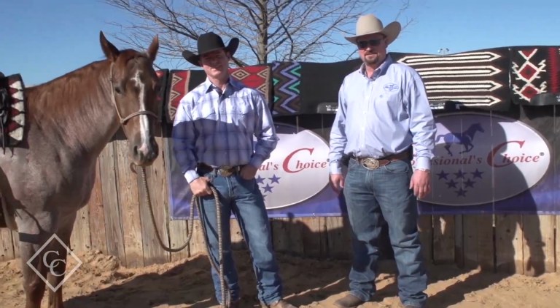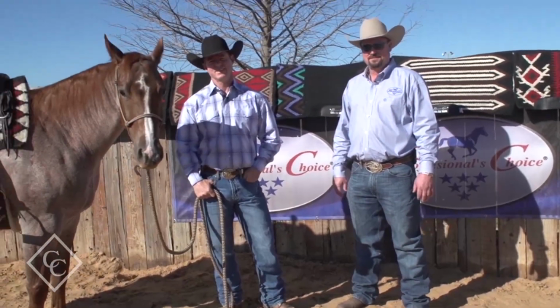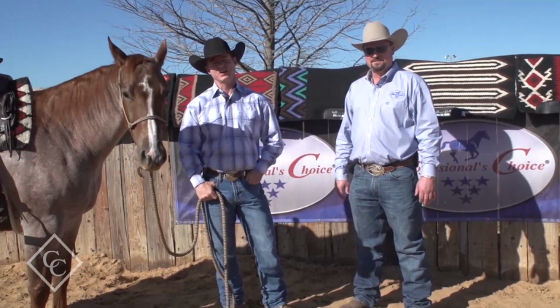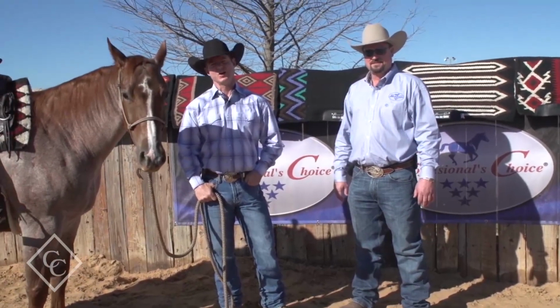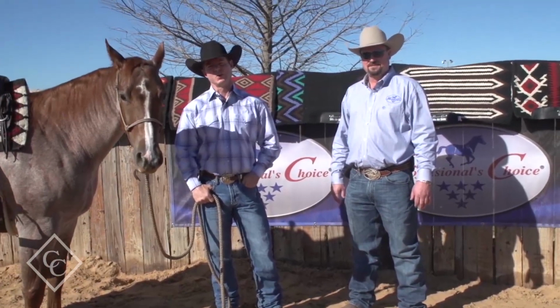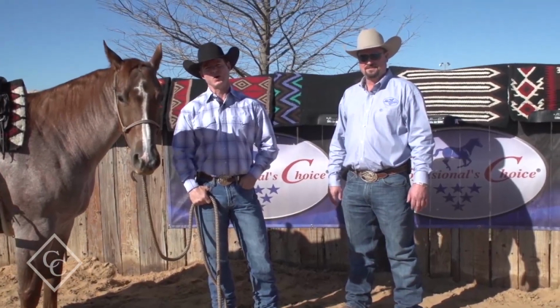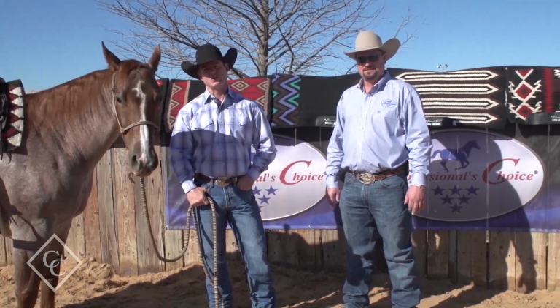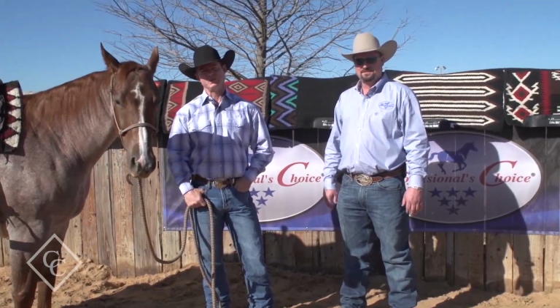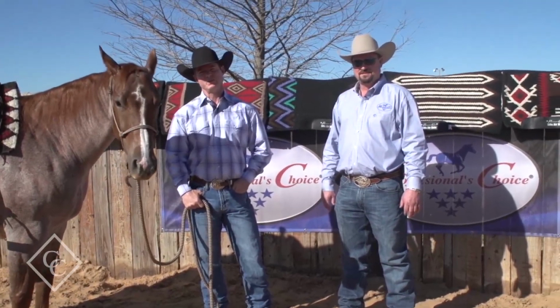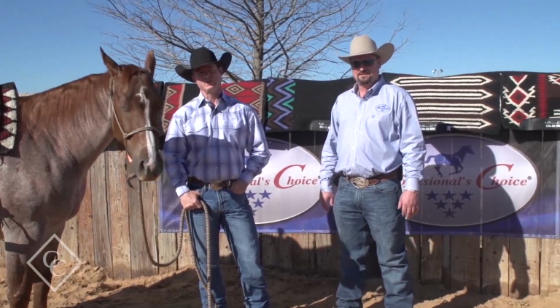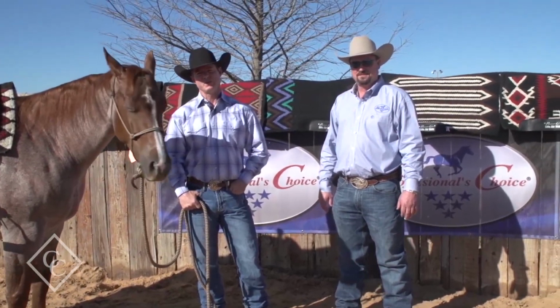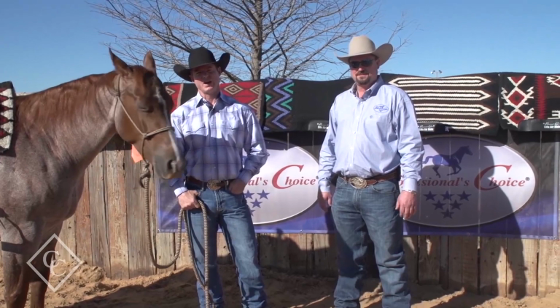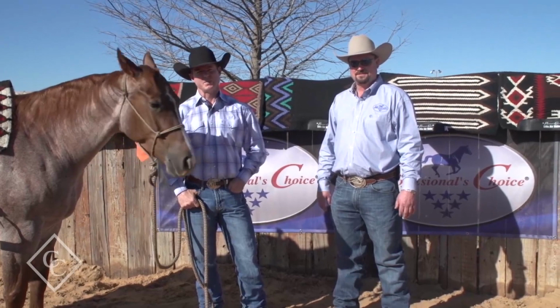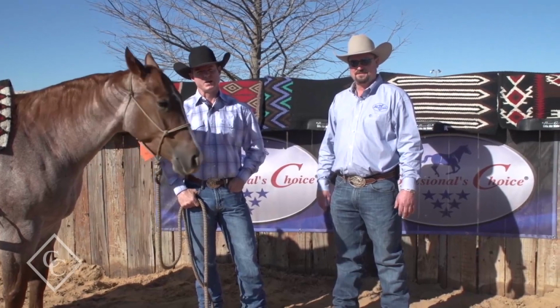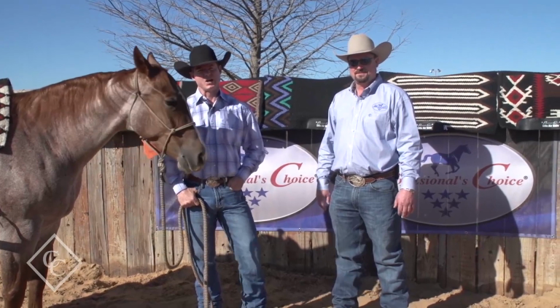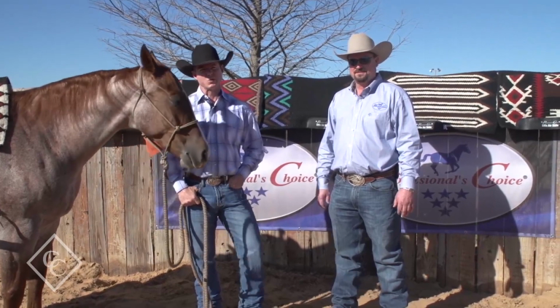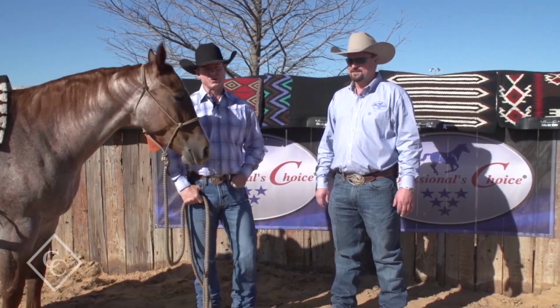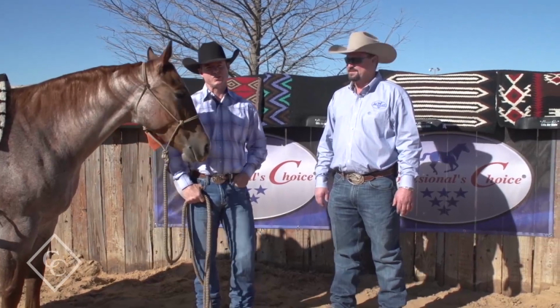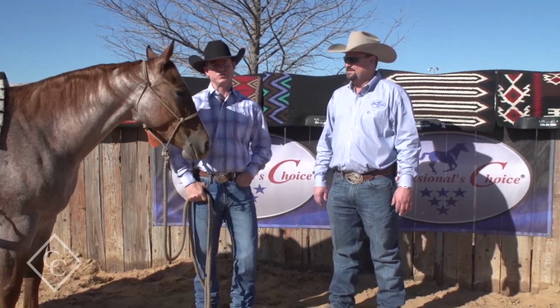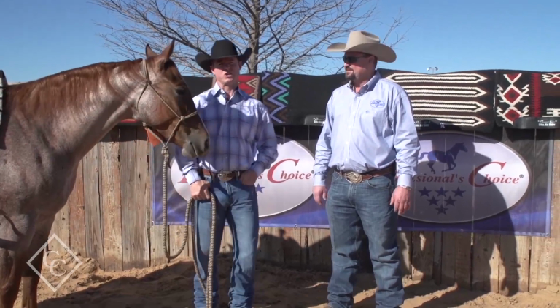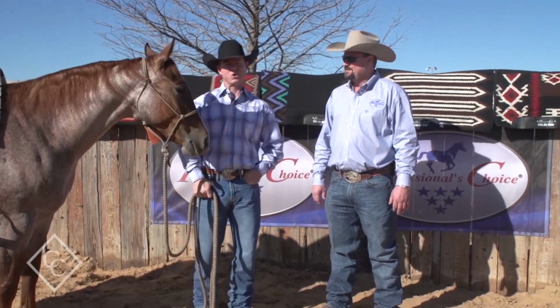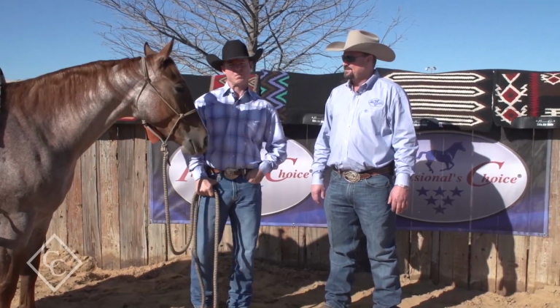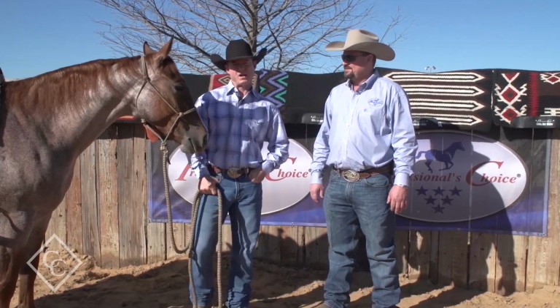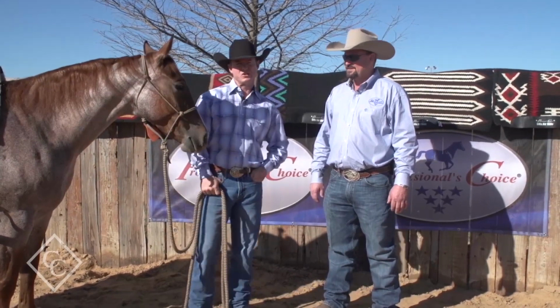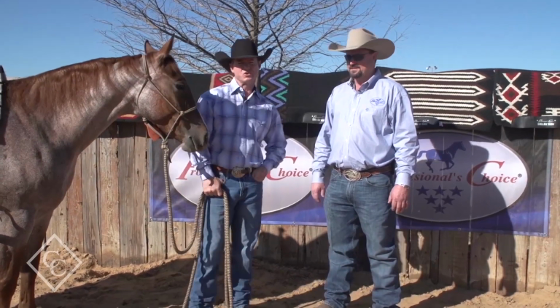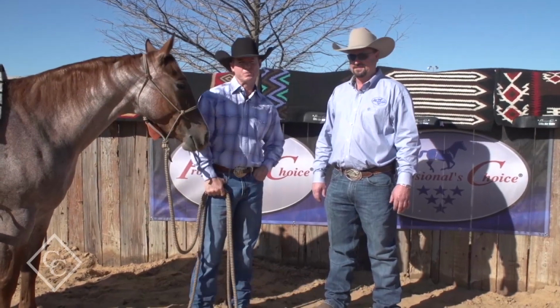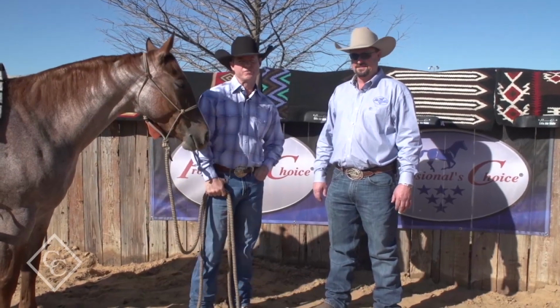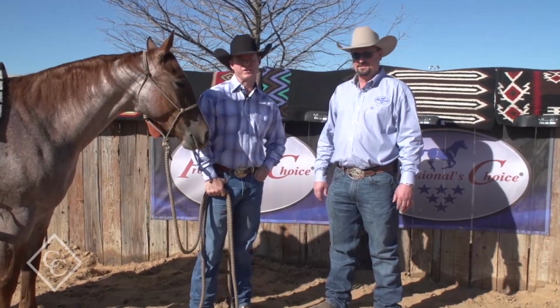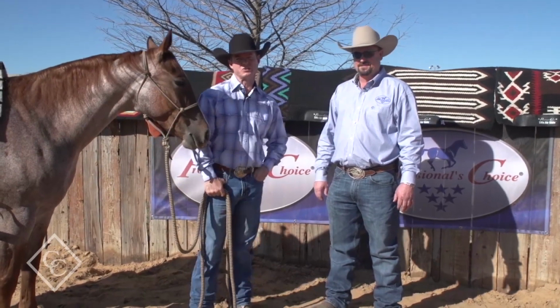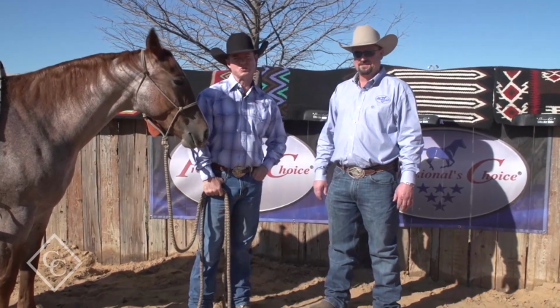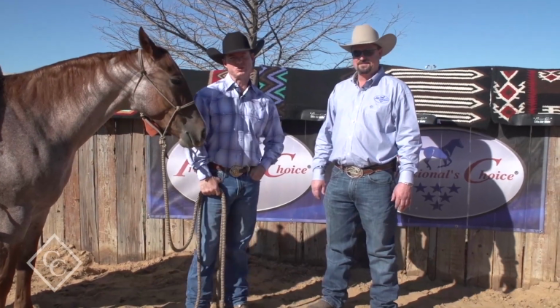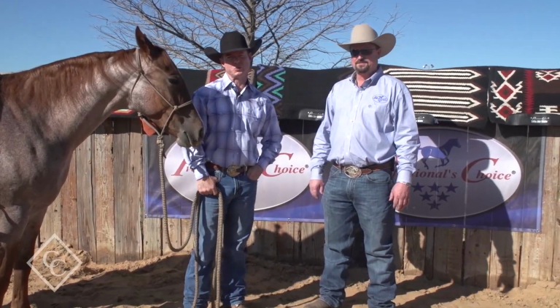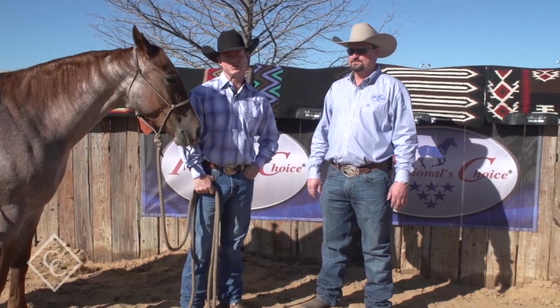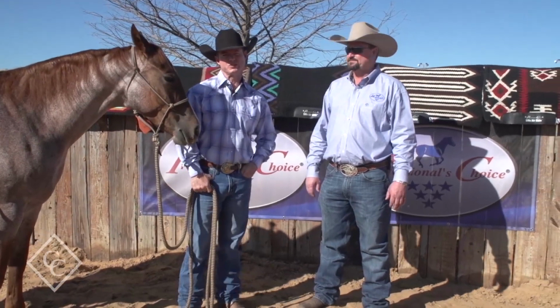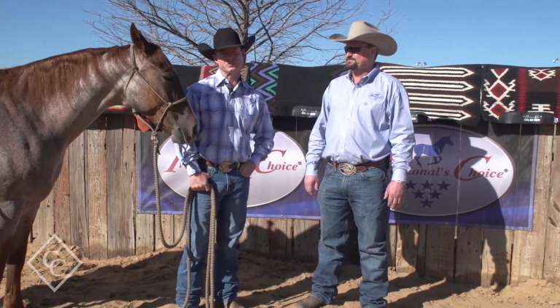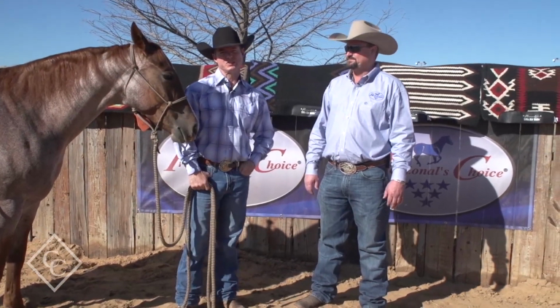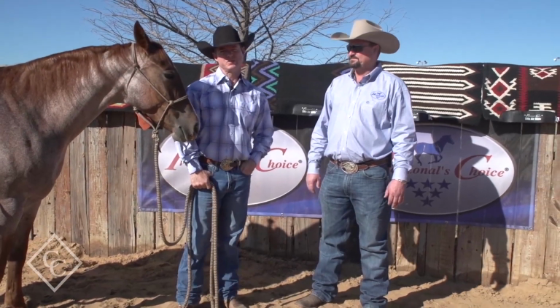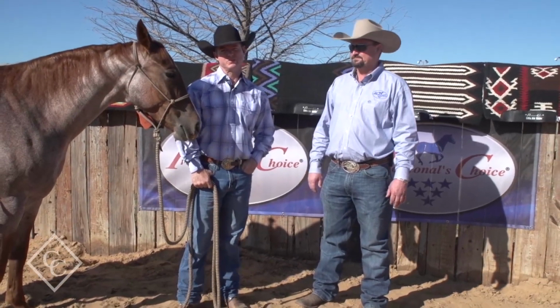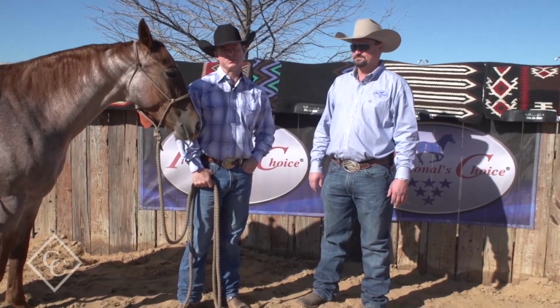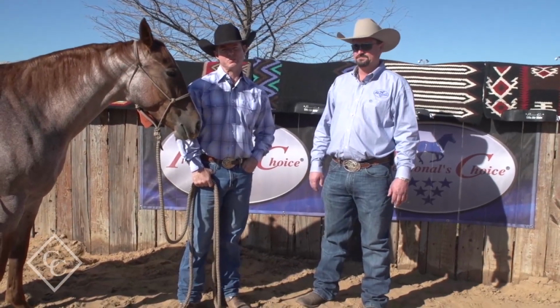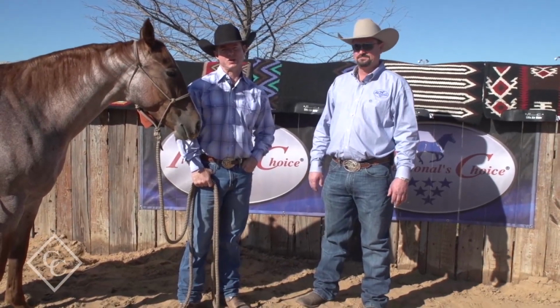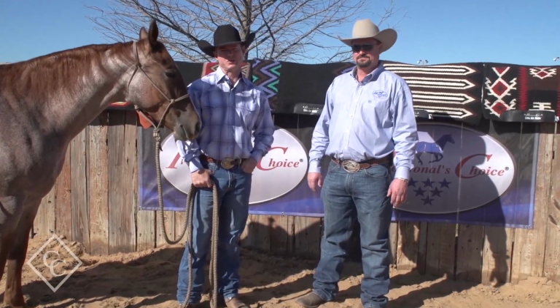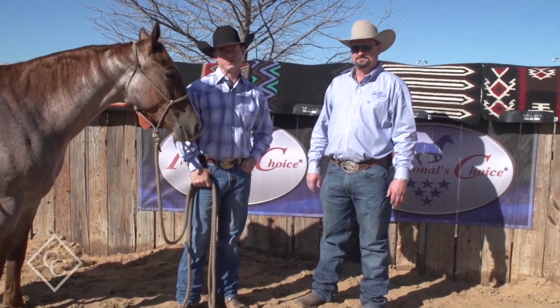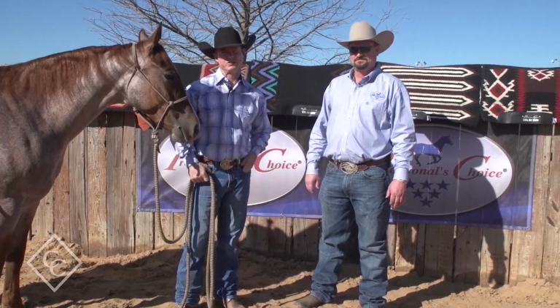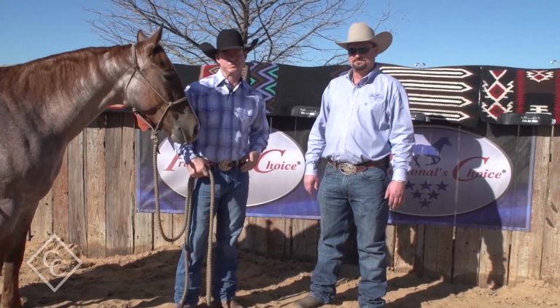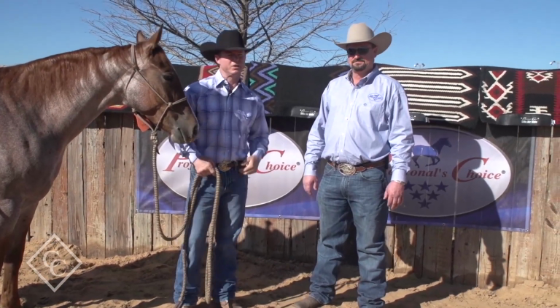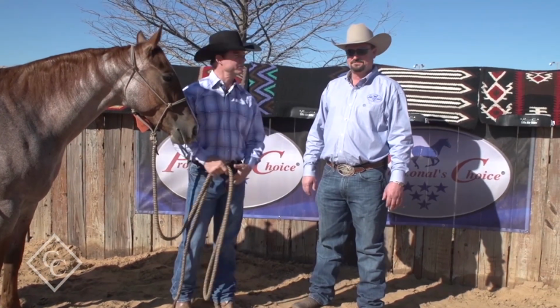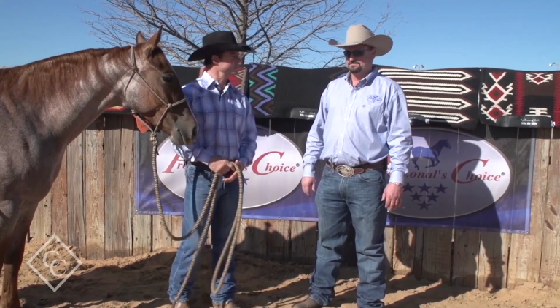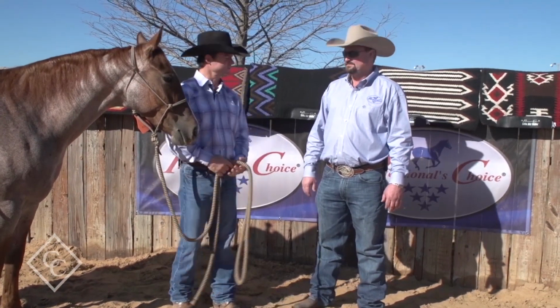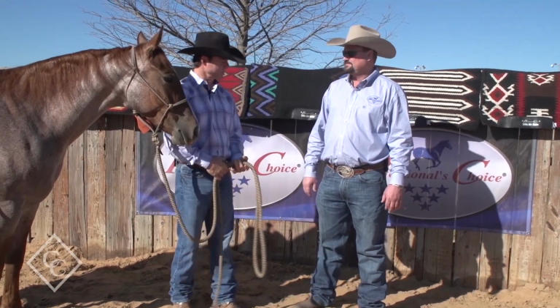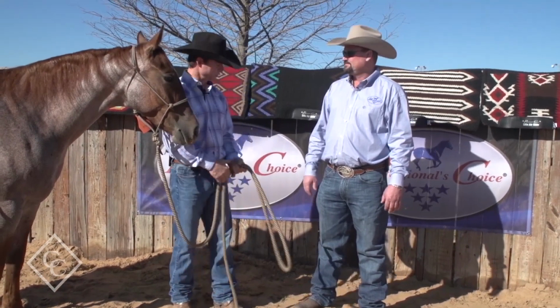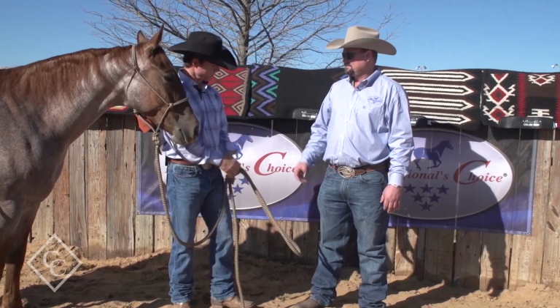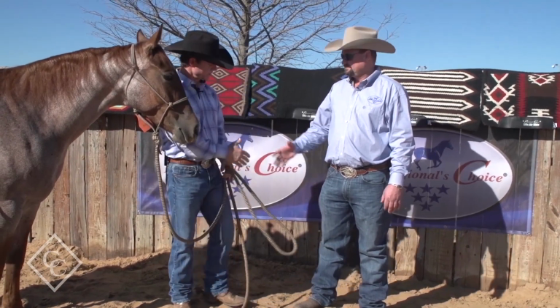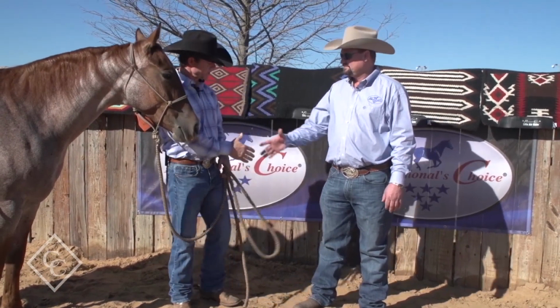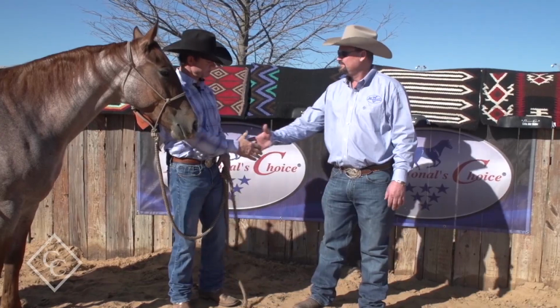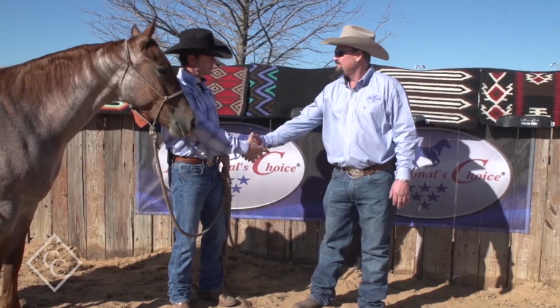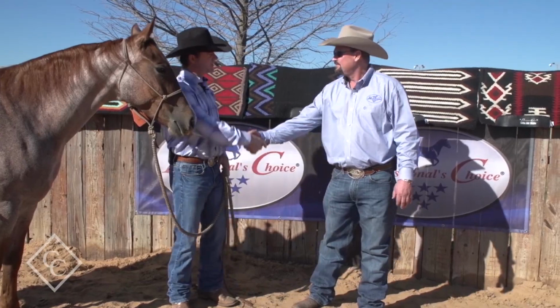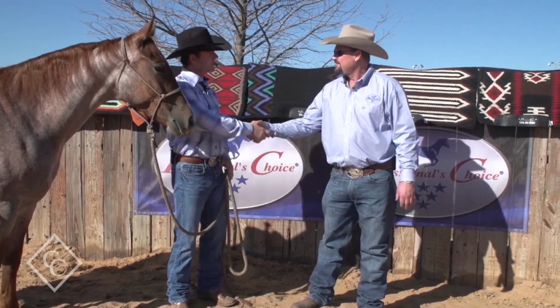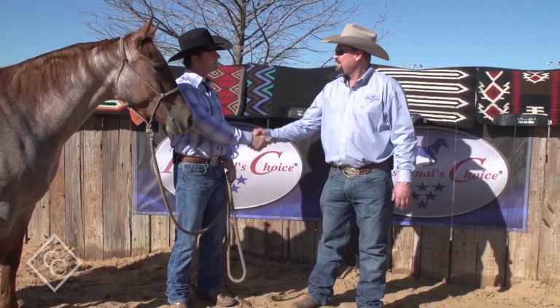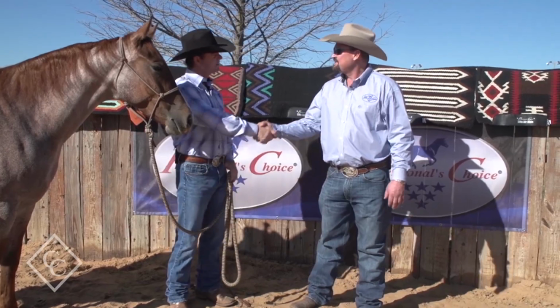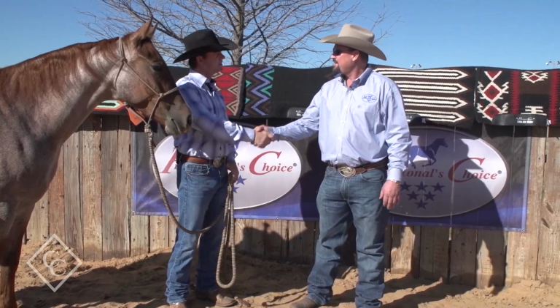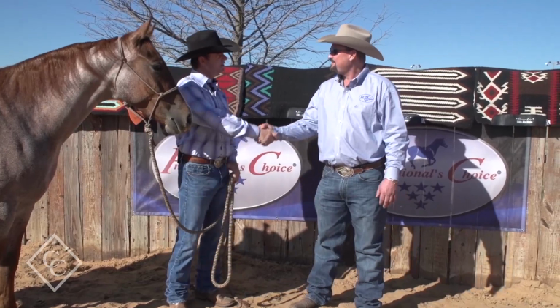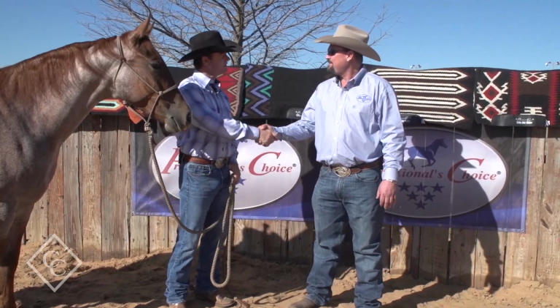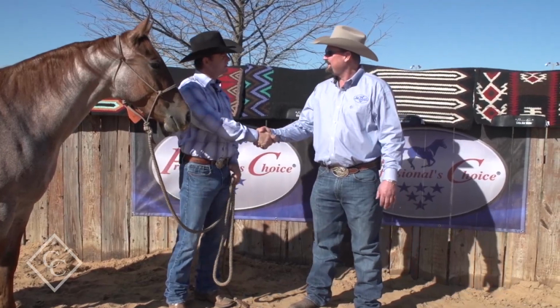Hello and welcome. I'm here with General Manager of Professional Choice, Mr. Monty Chris. Monty, thanks for coming to the ranch today. Thanks for having me.